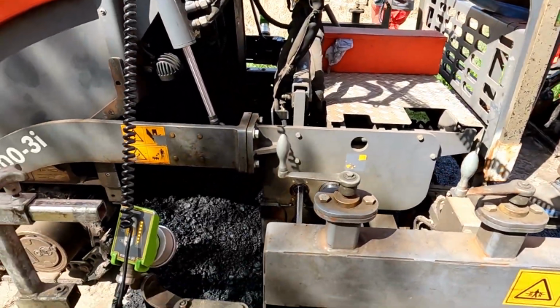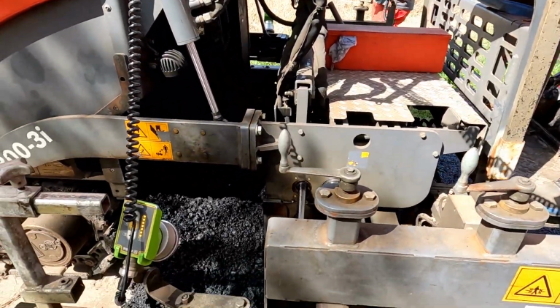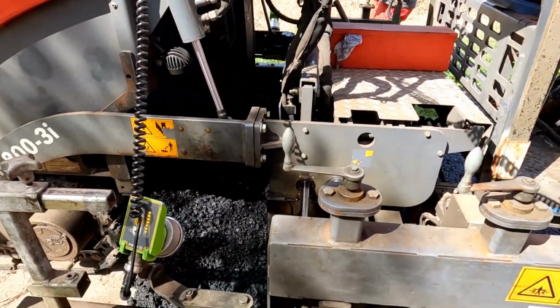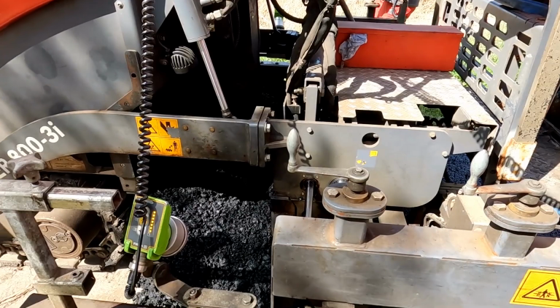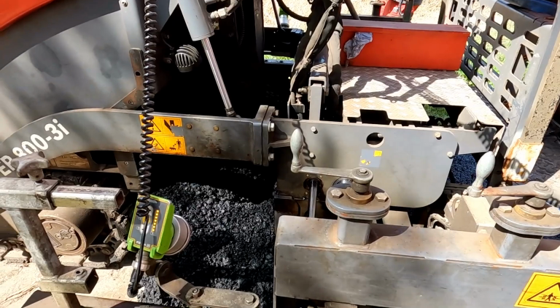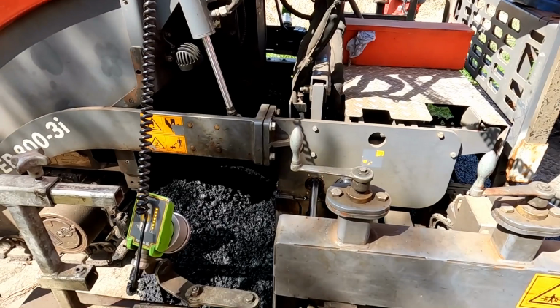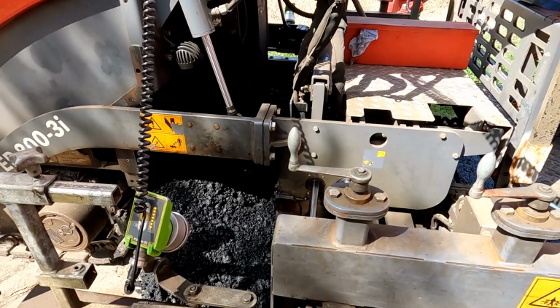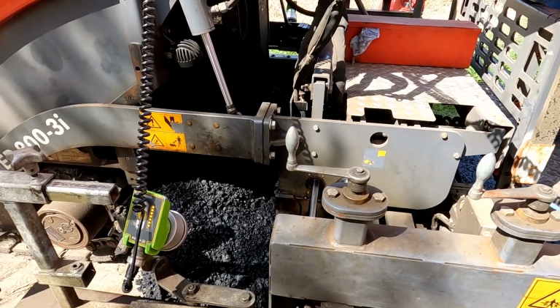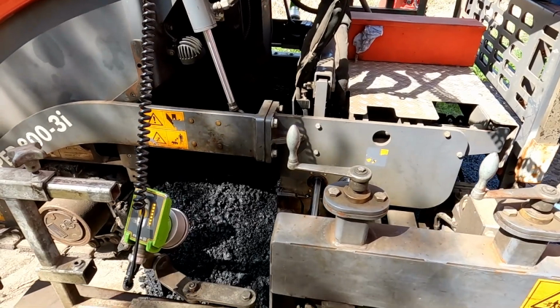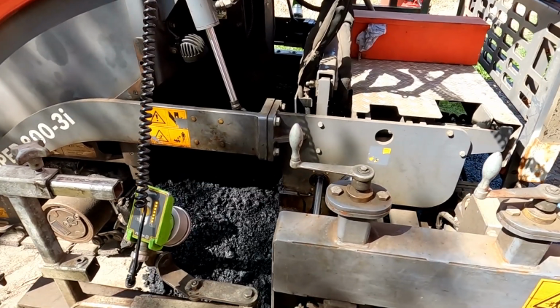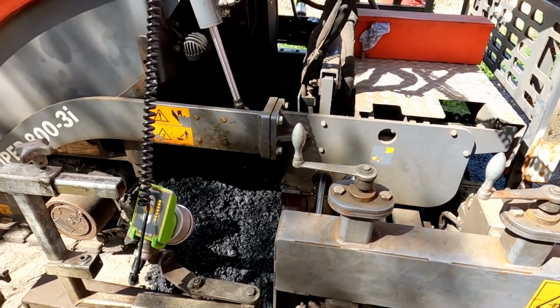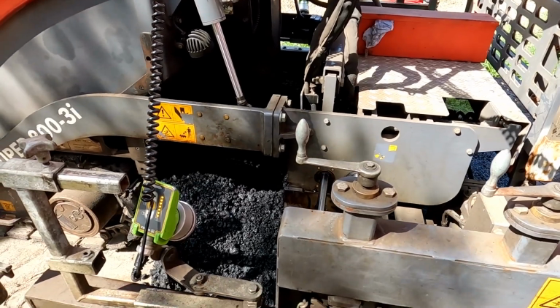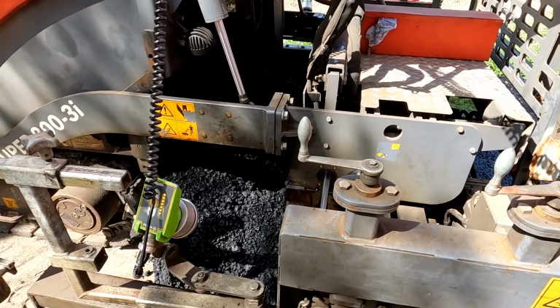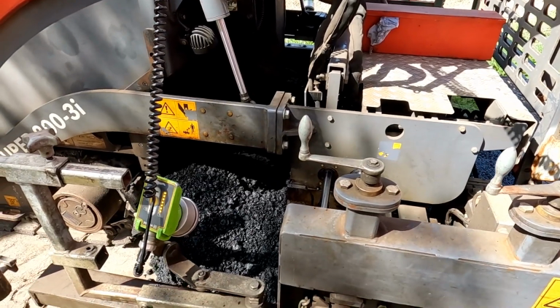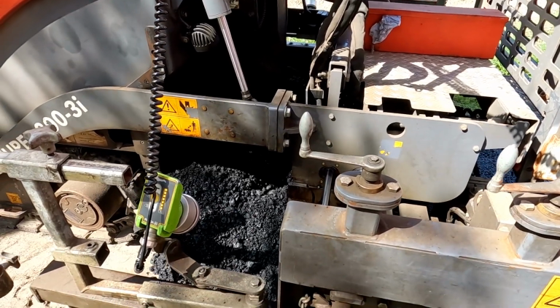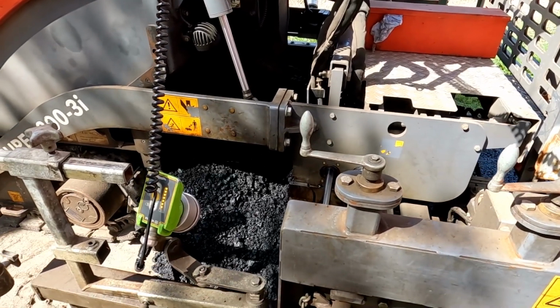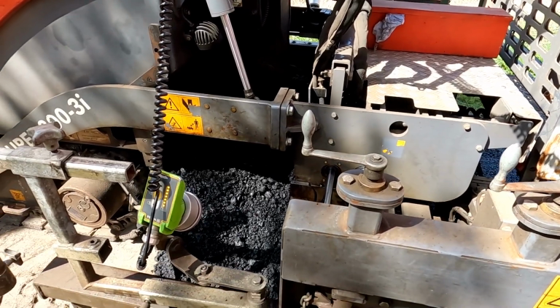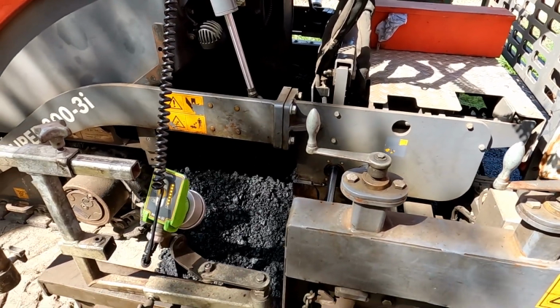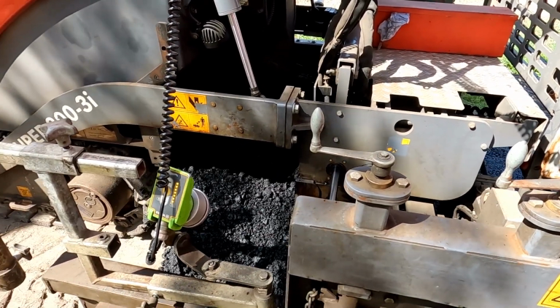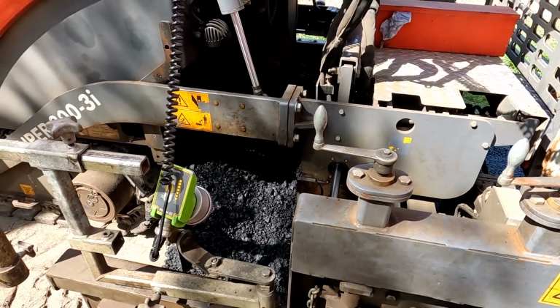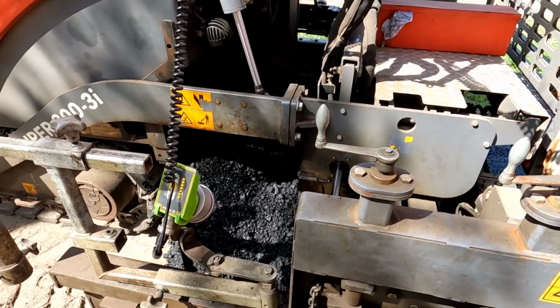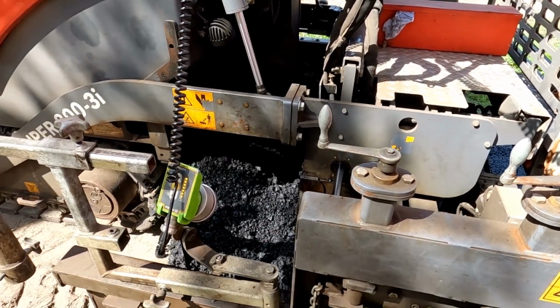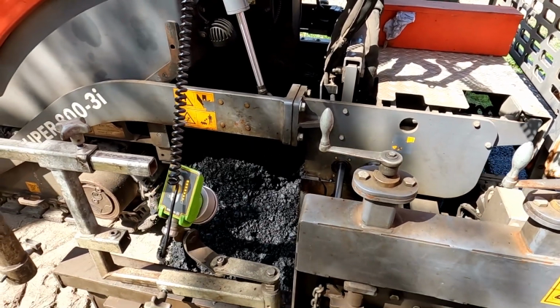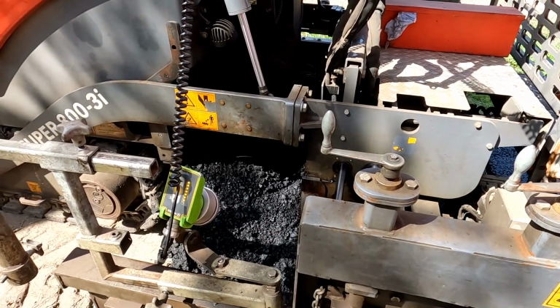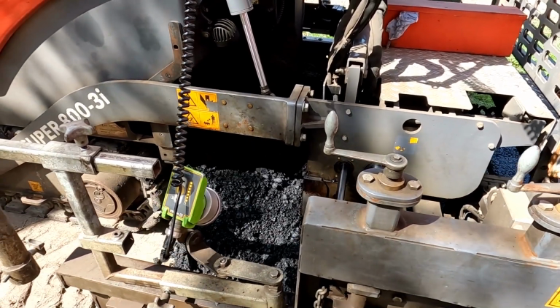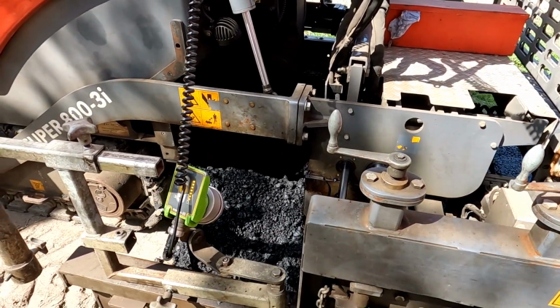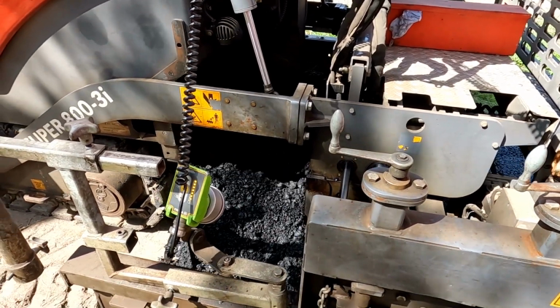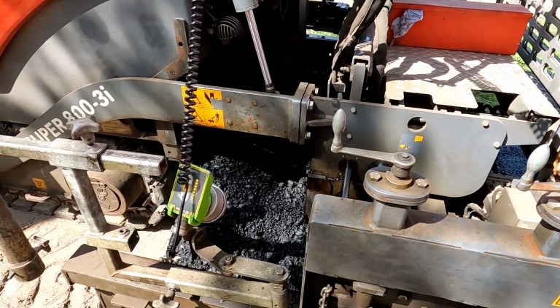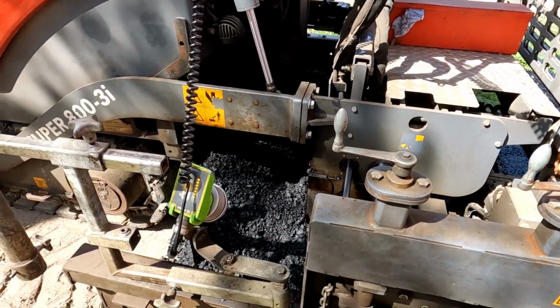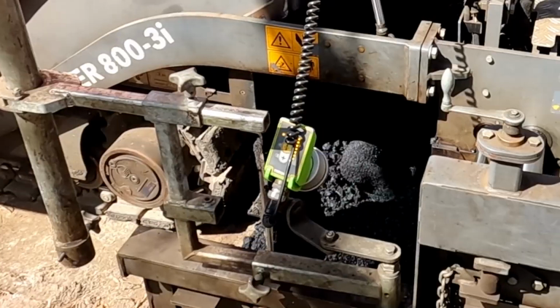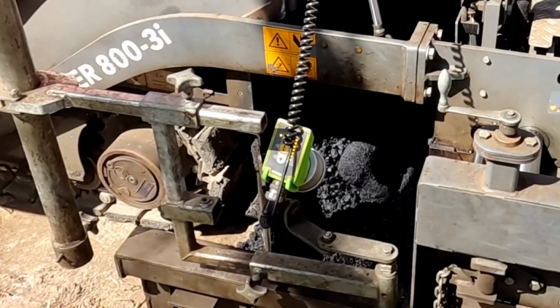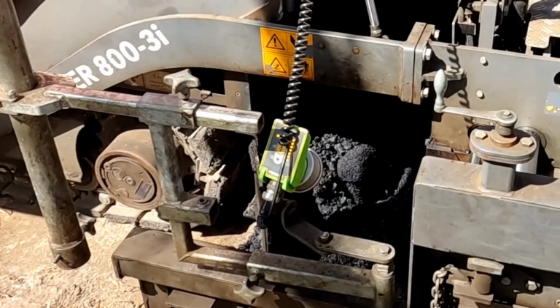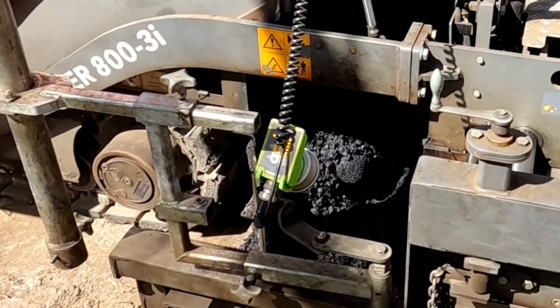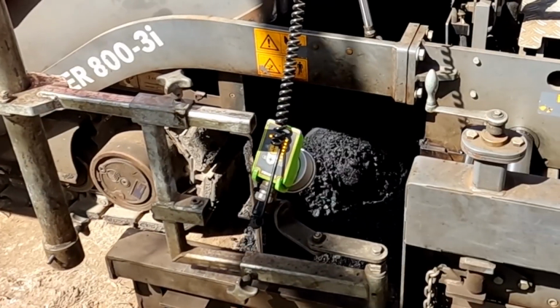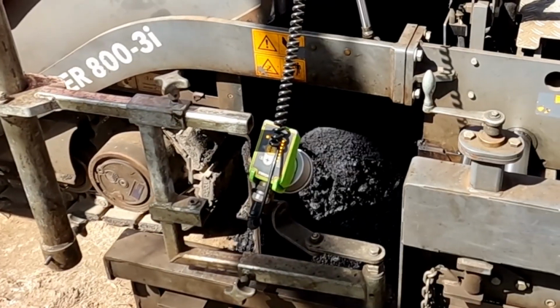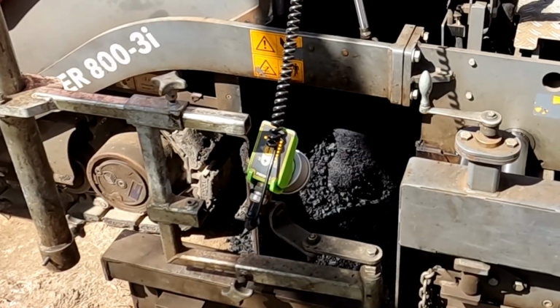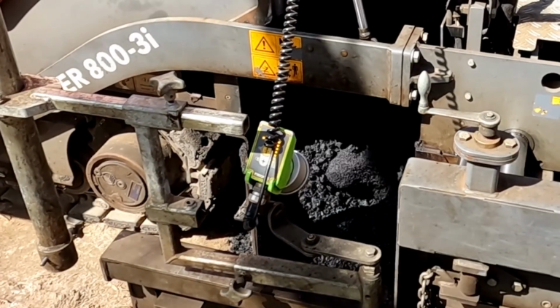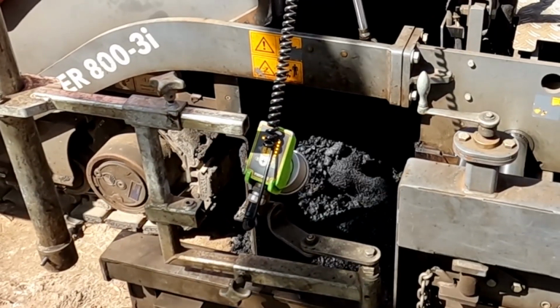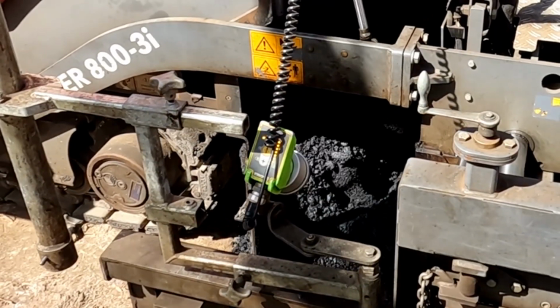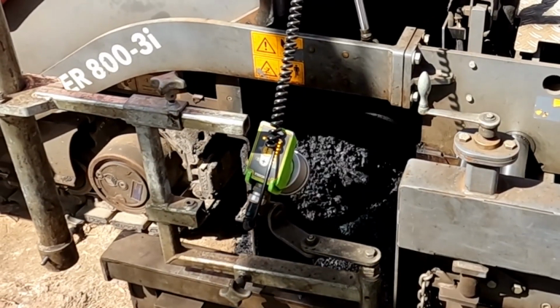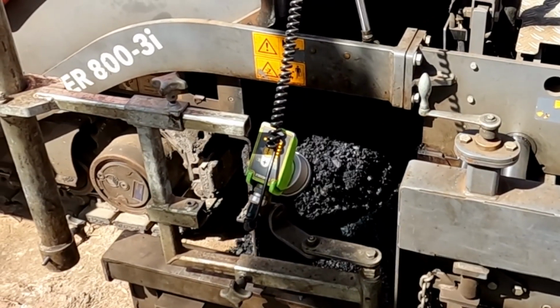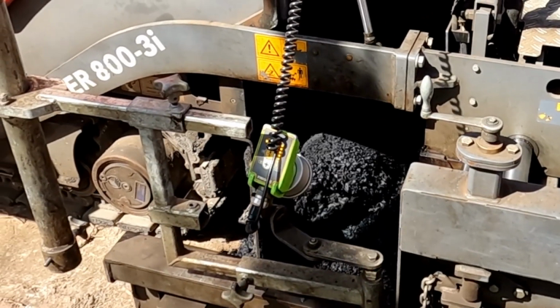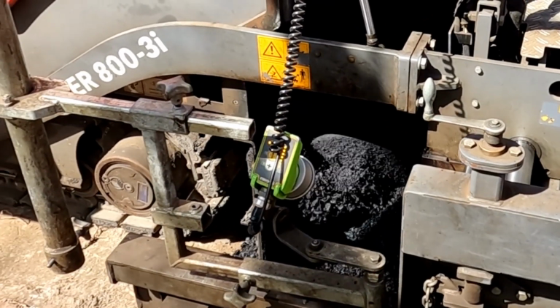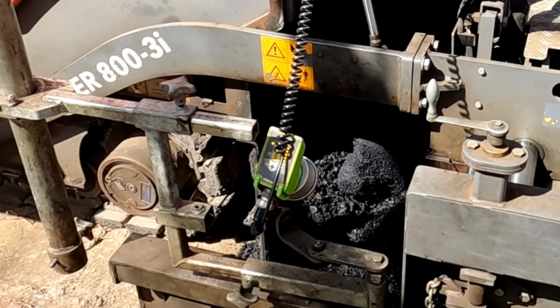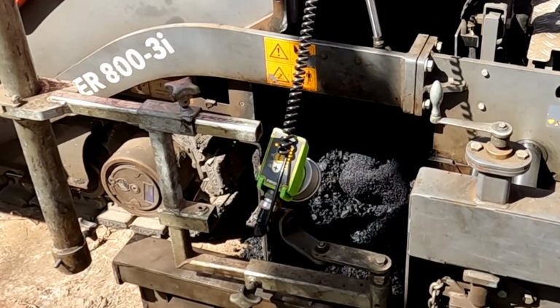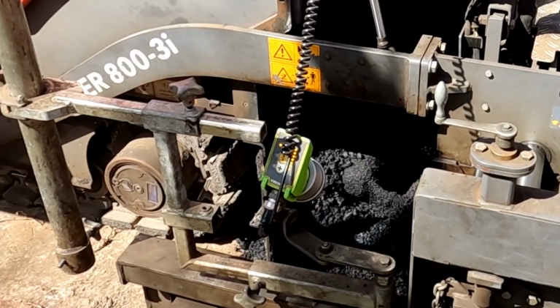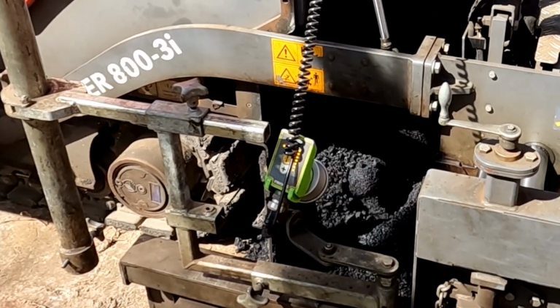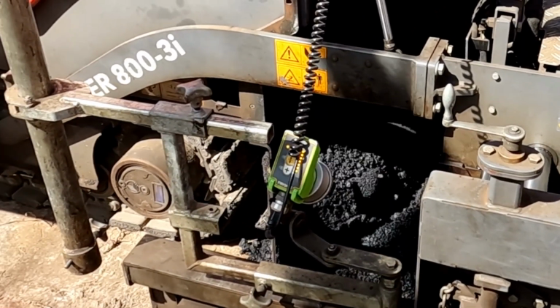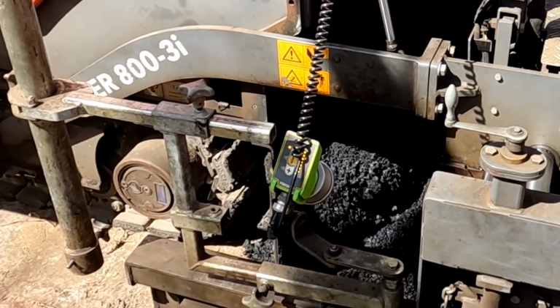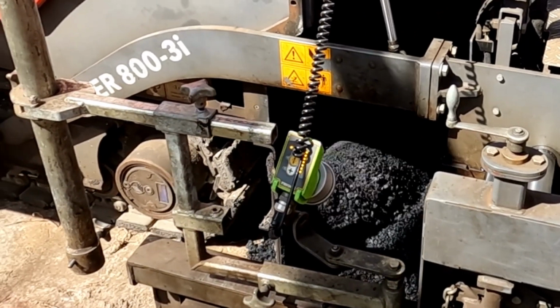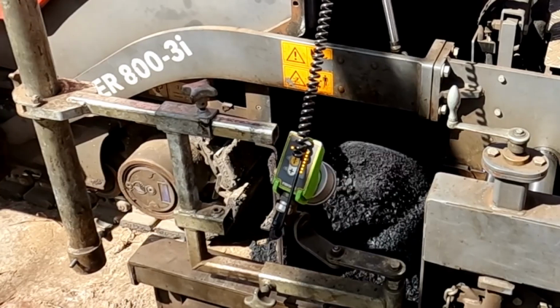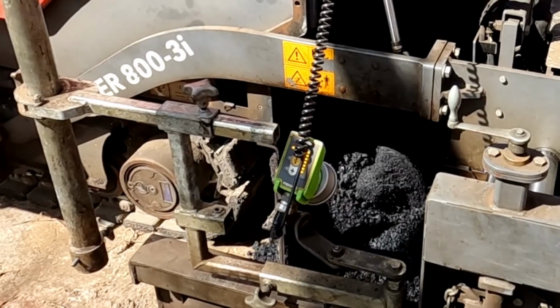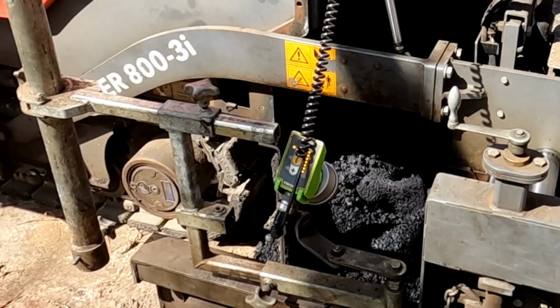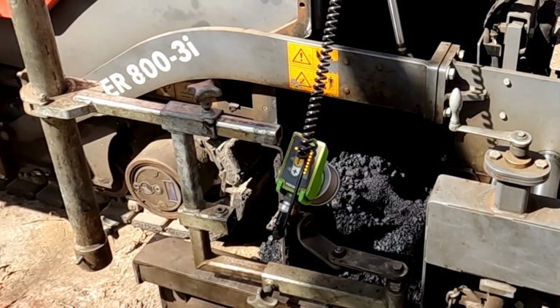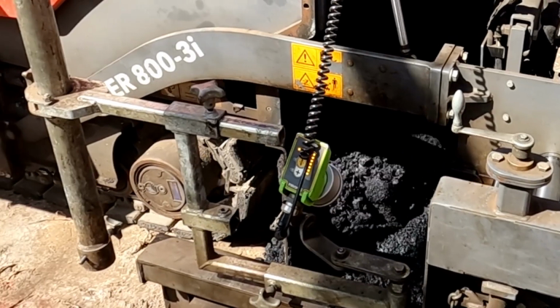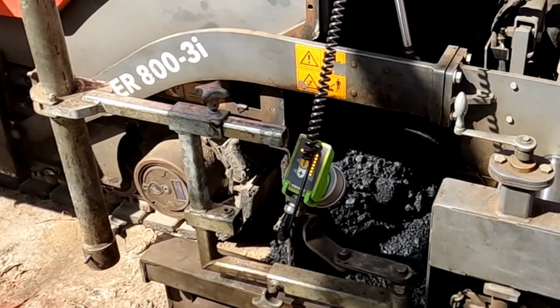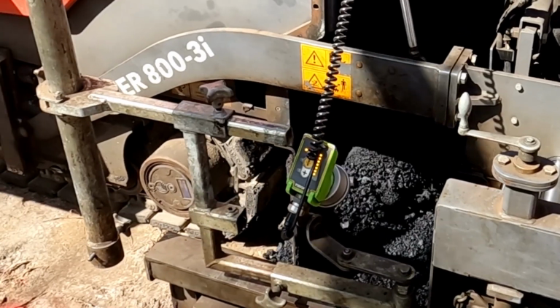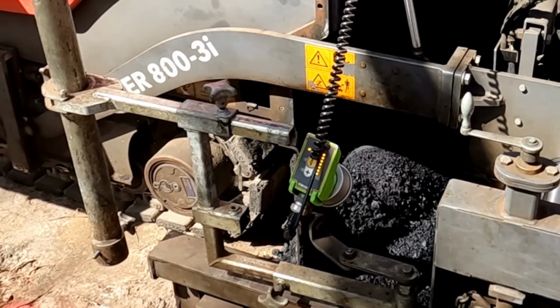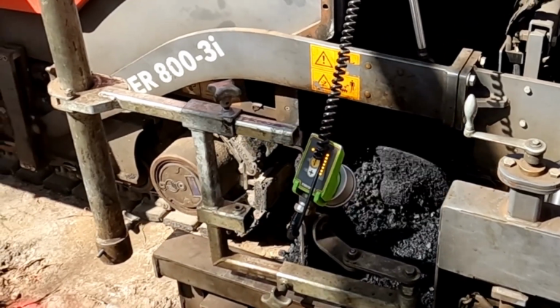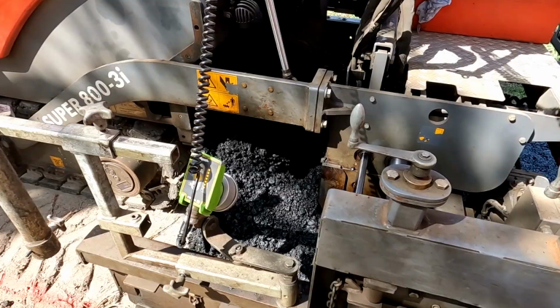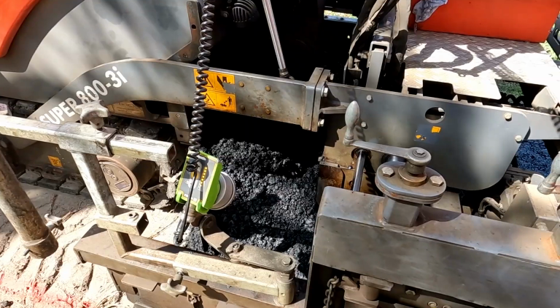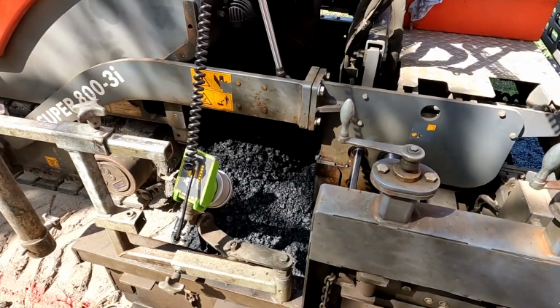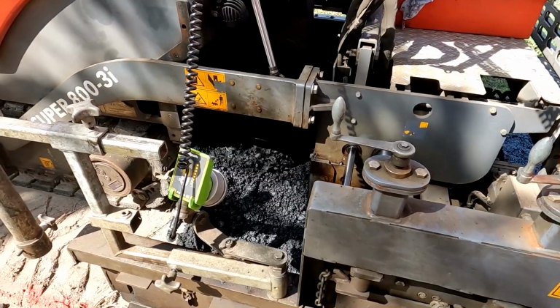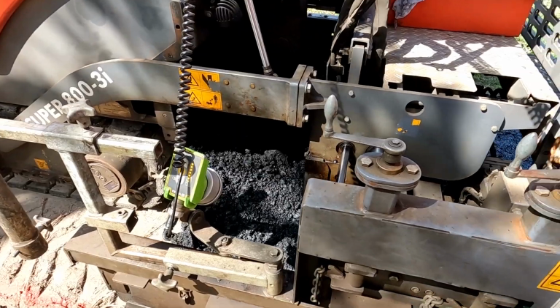Was ist da? Das ist die Schnecke, die fördert das Mischgut, den Asphalt zur Seite heraus.